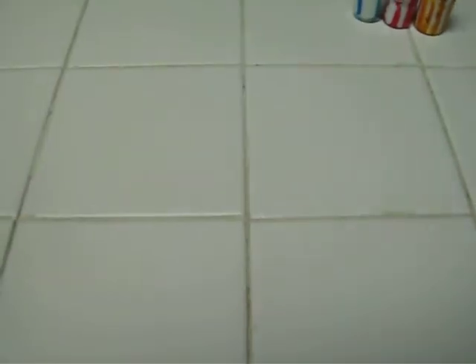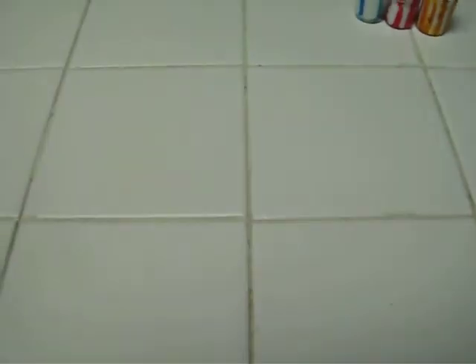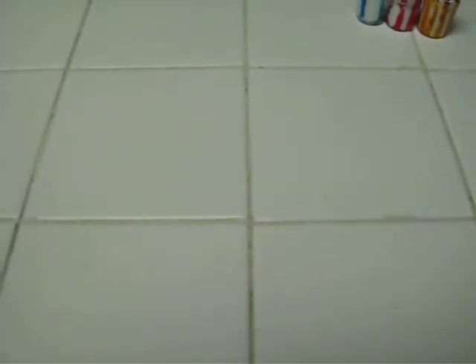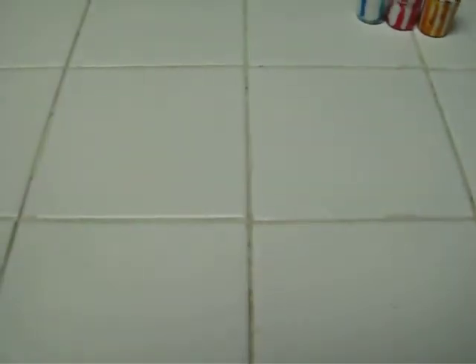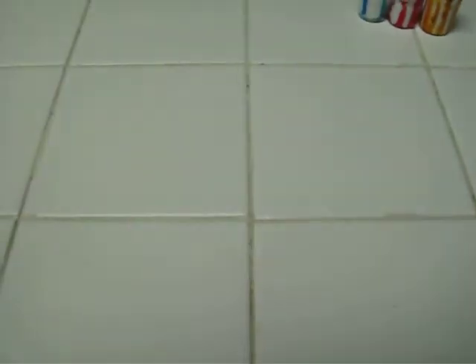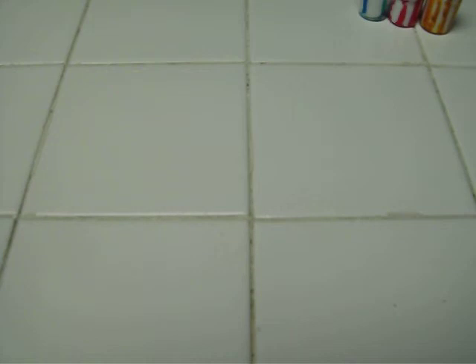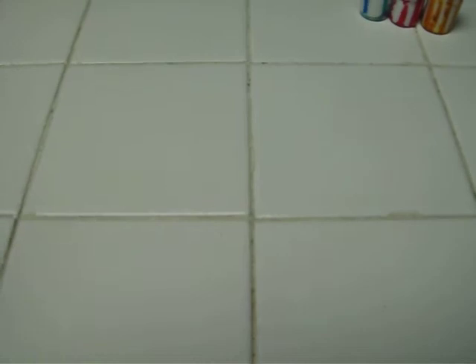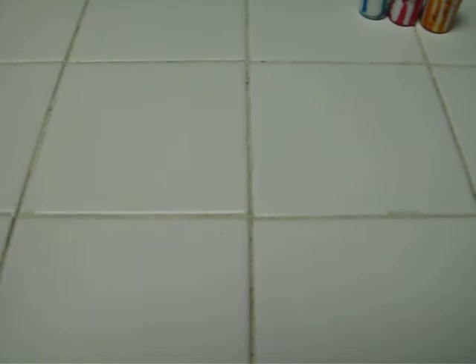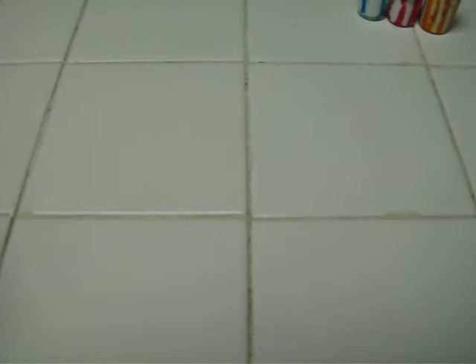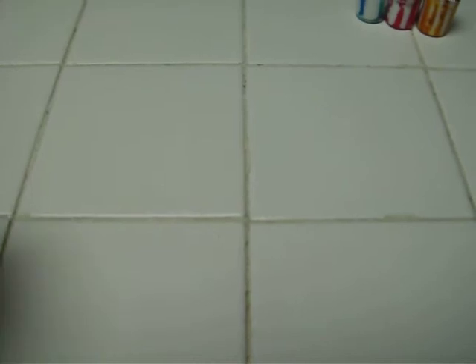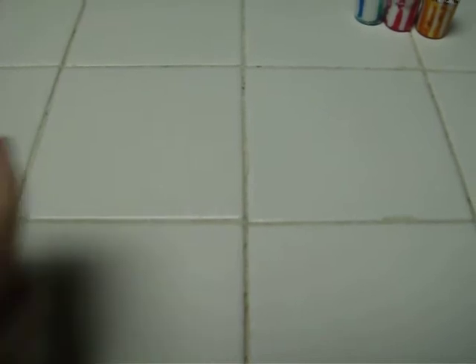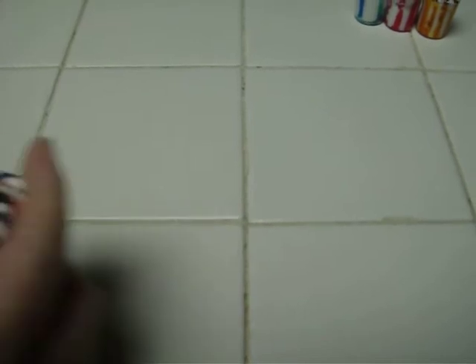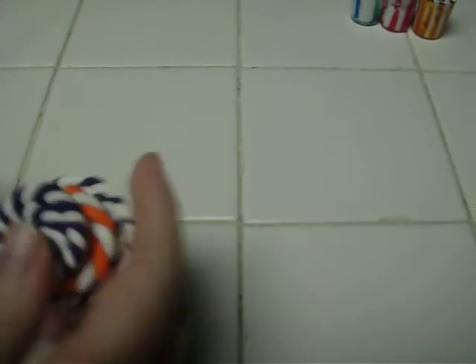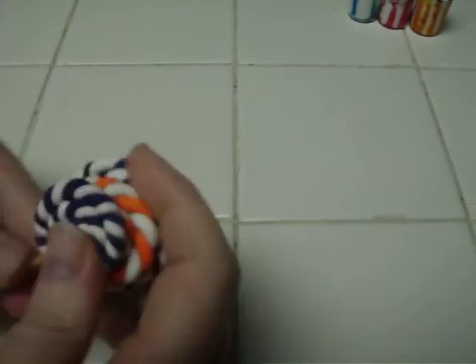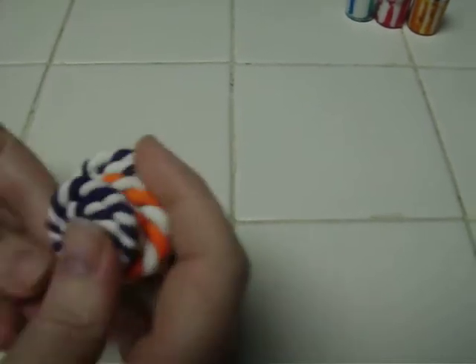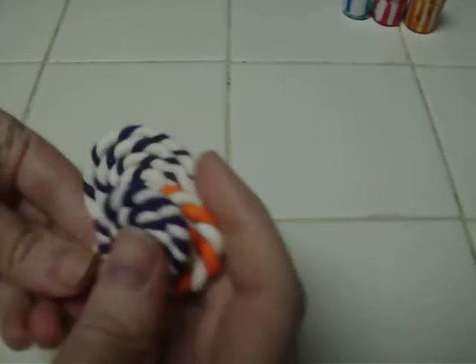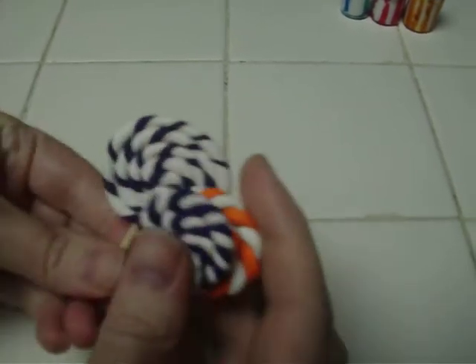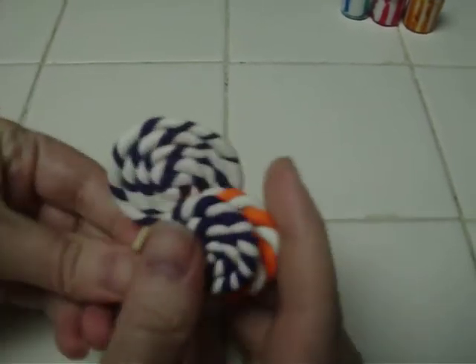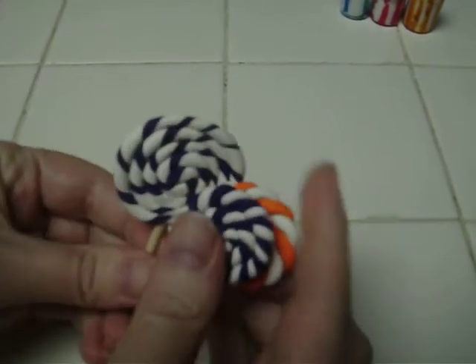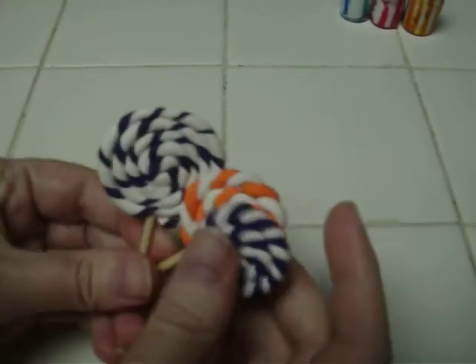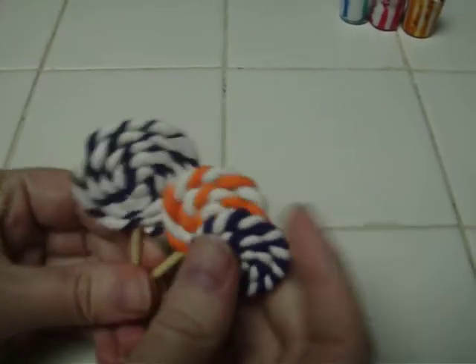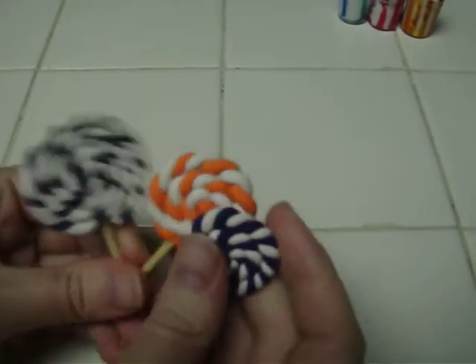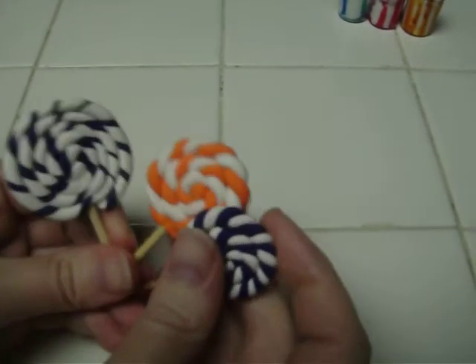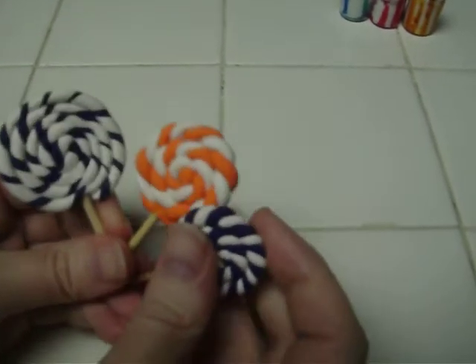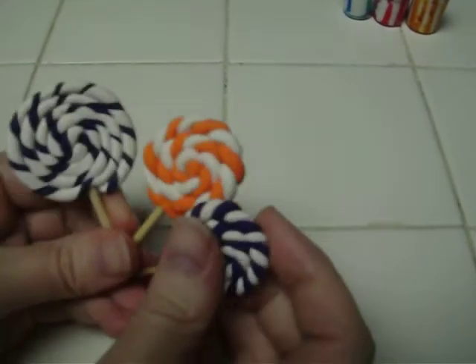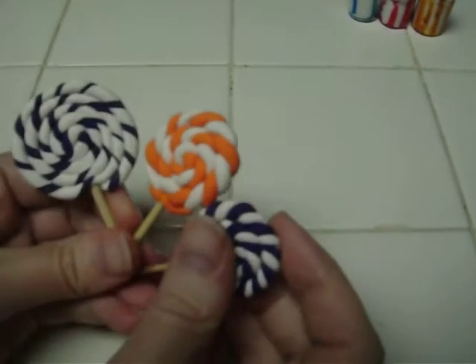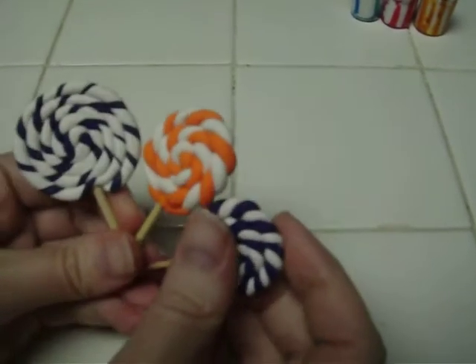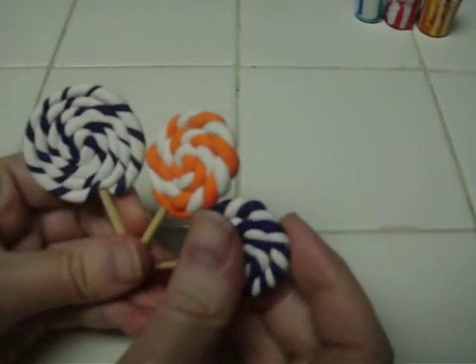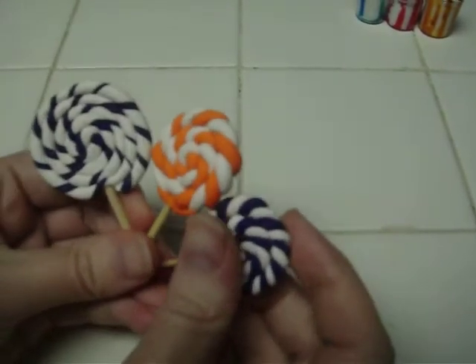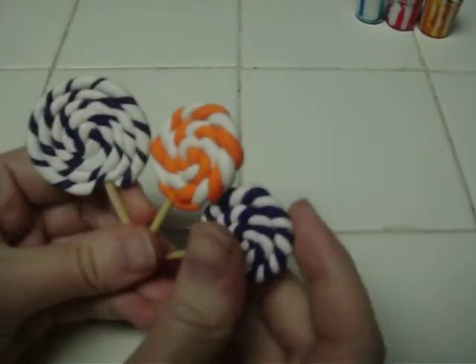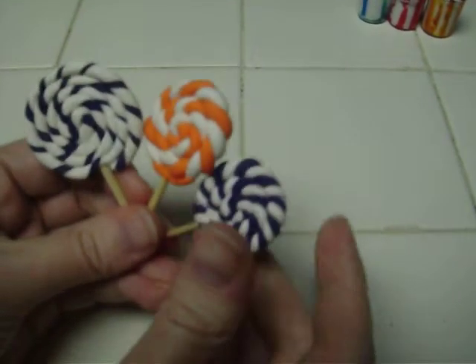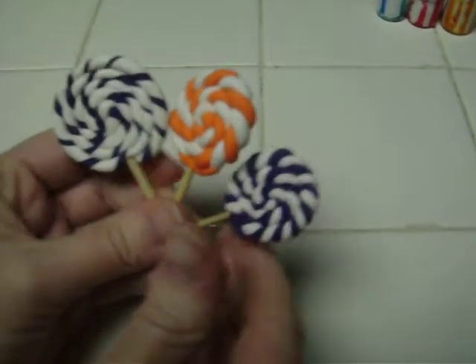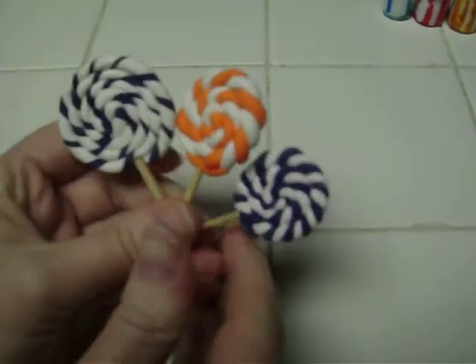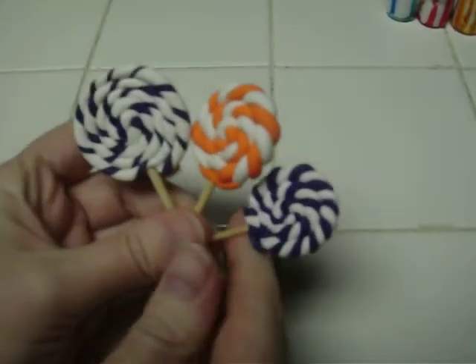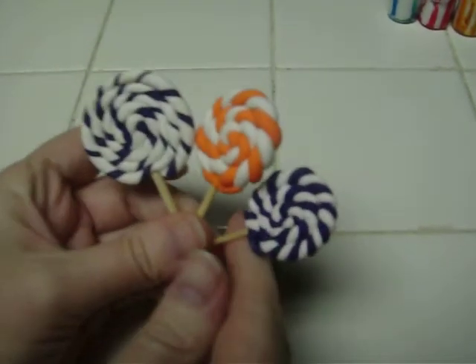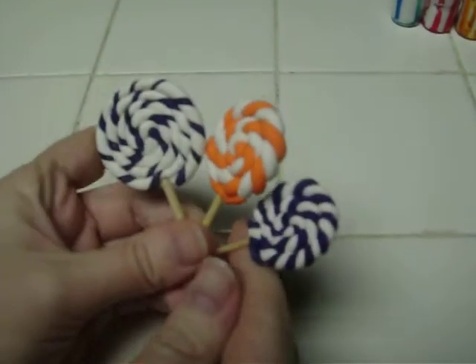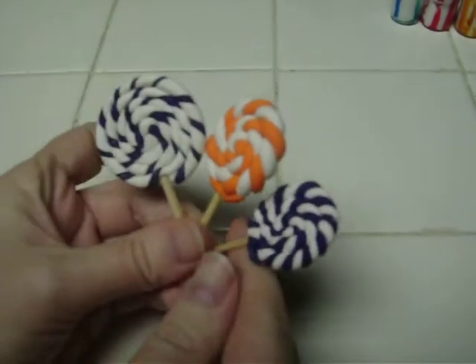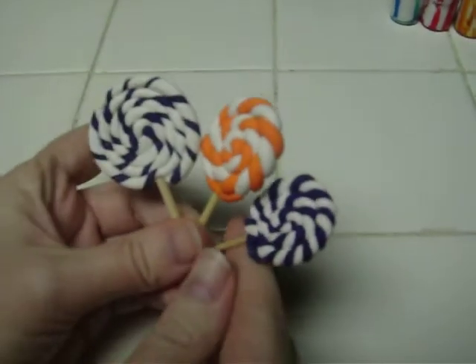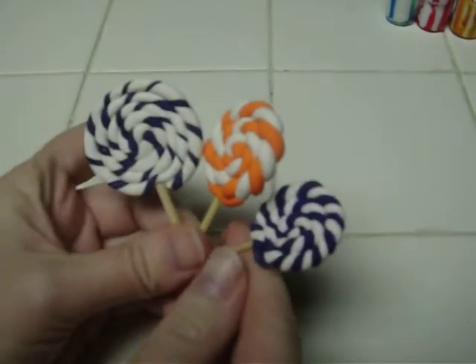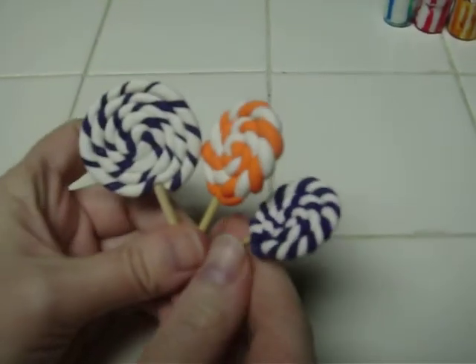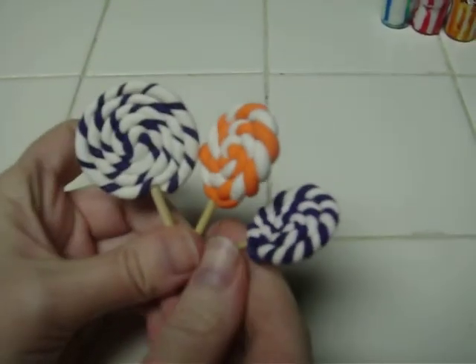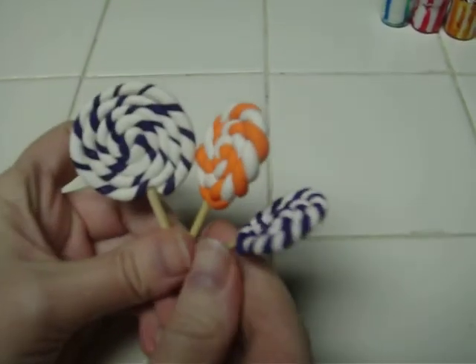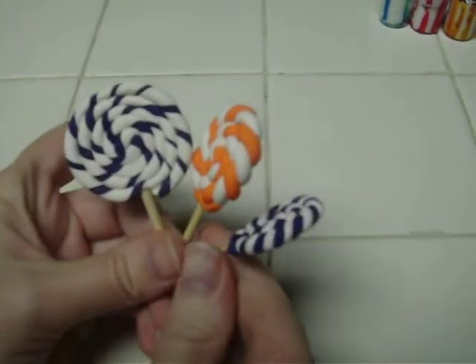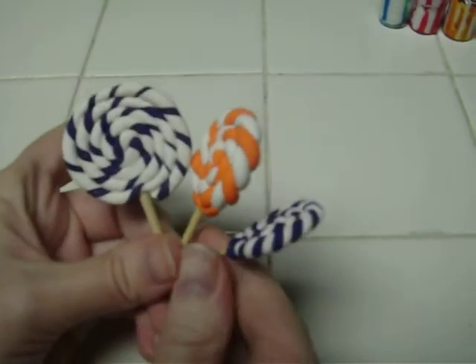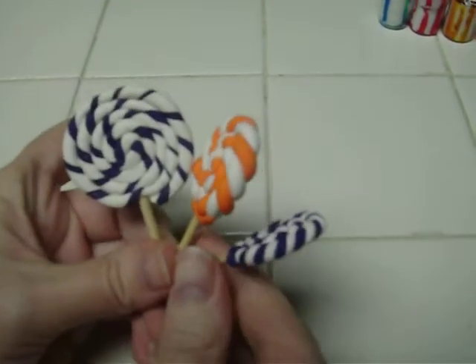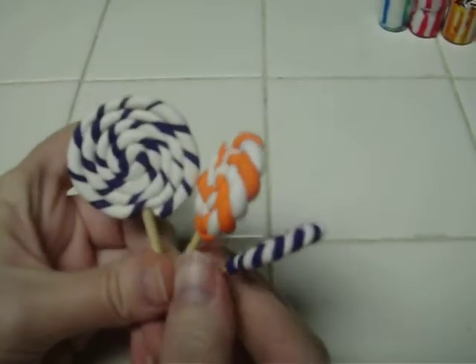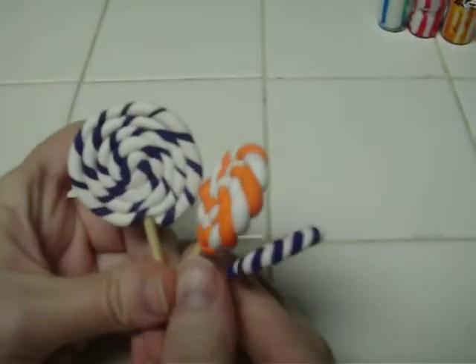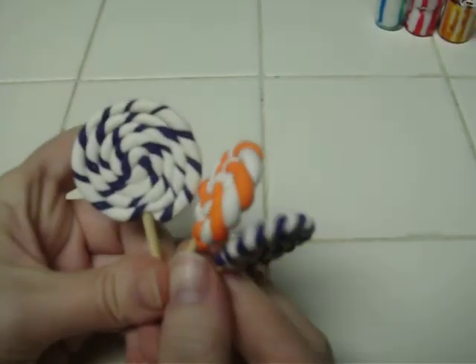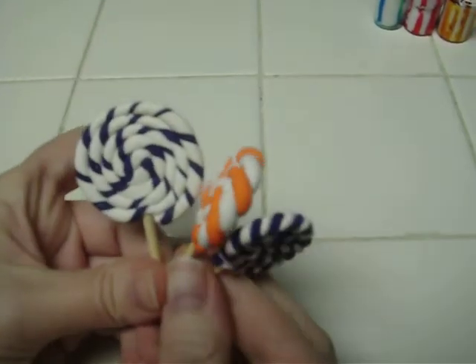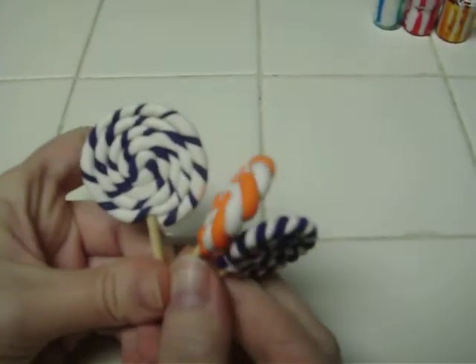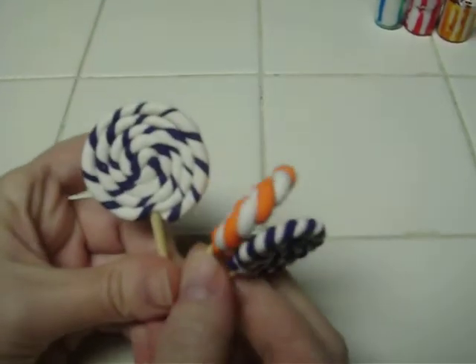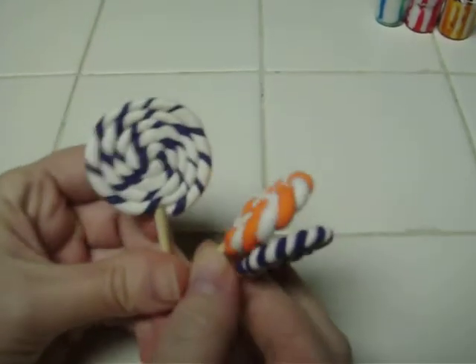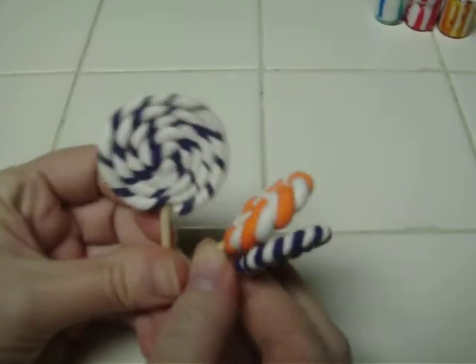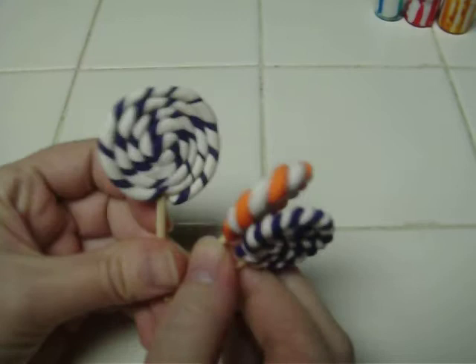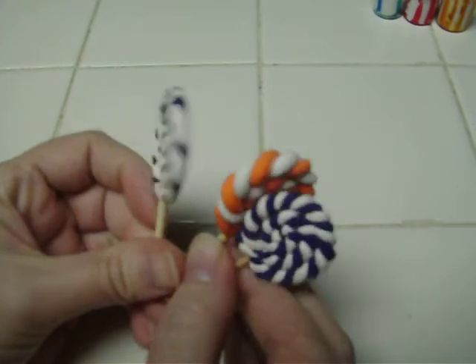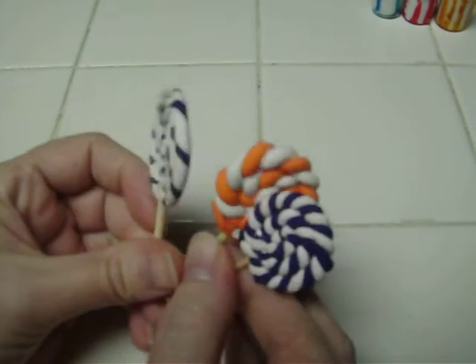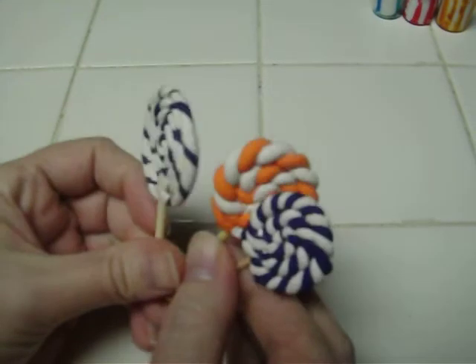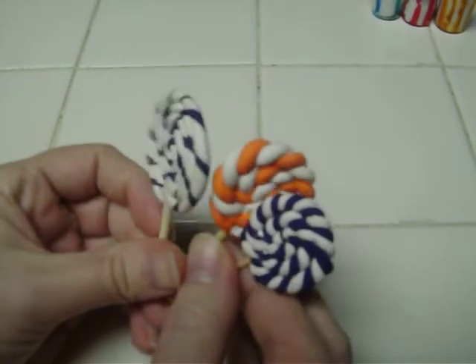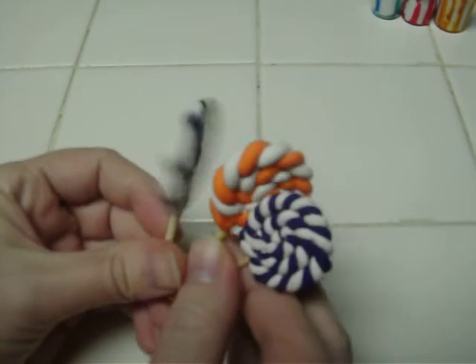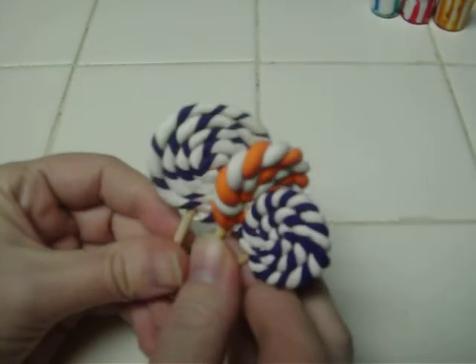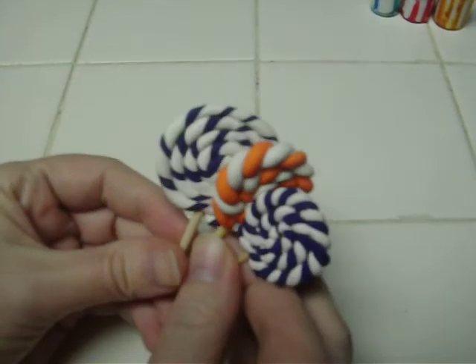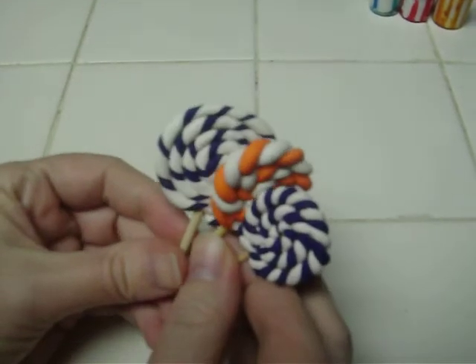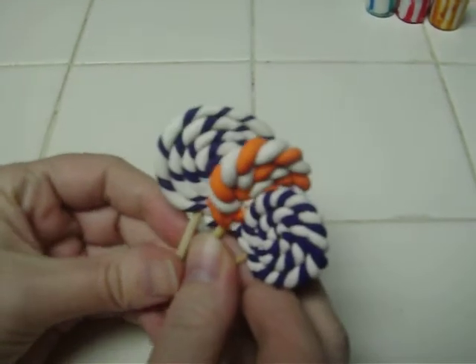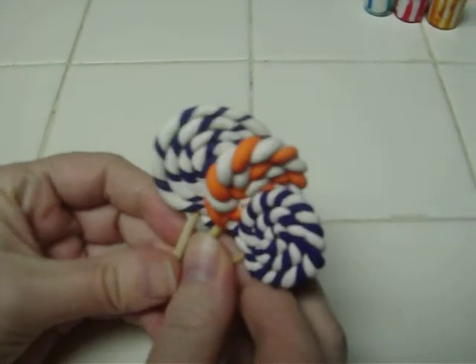I made these three lollipops. They could be used for decorating or whatever you'd like to use them for.